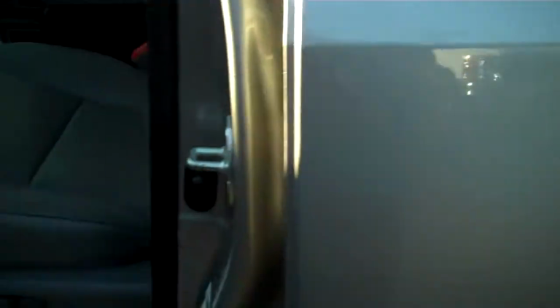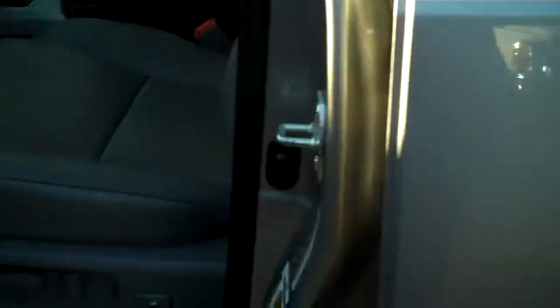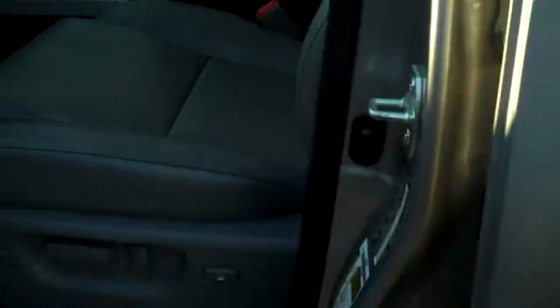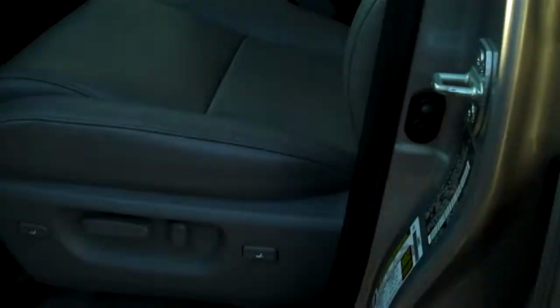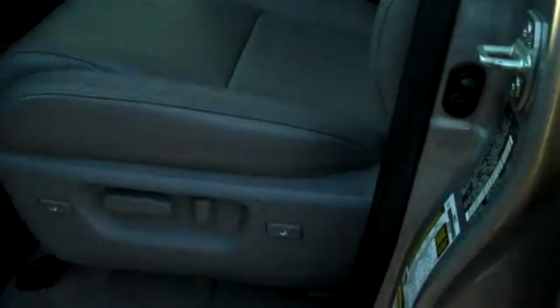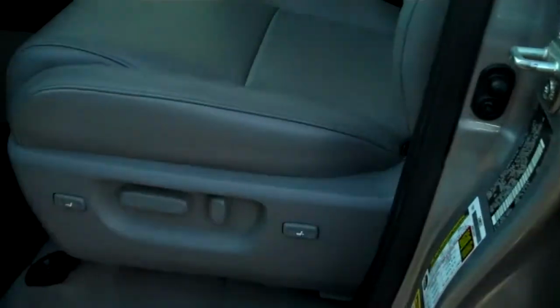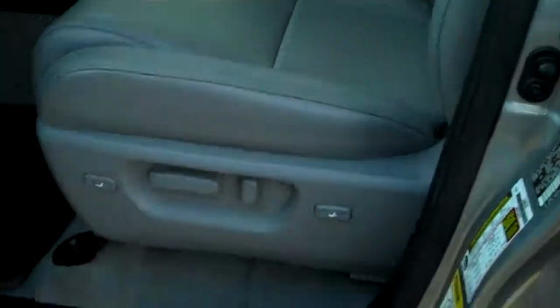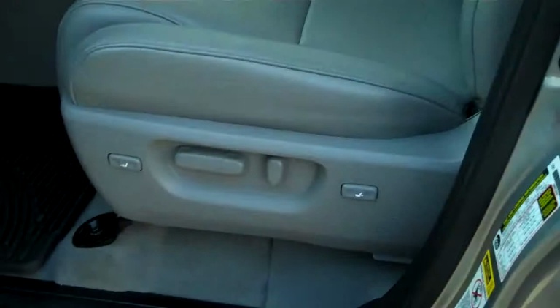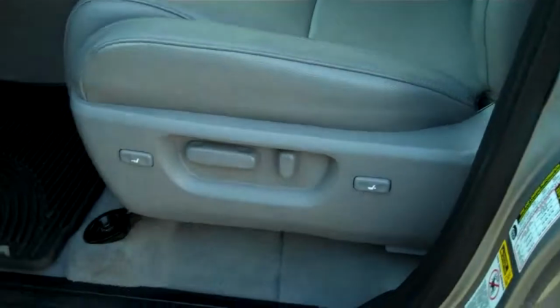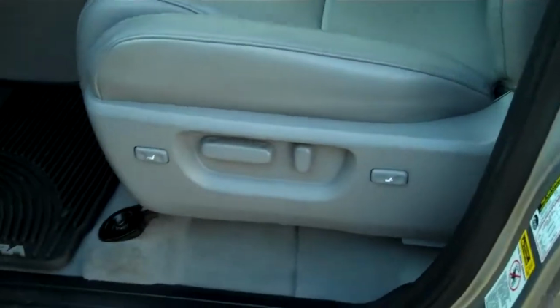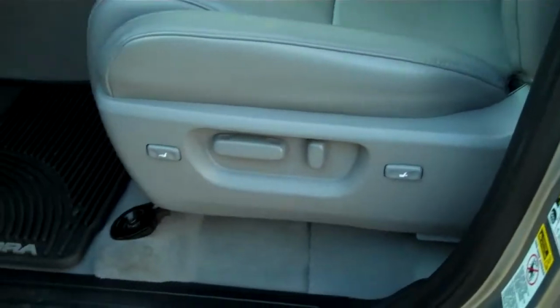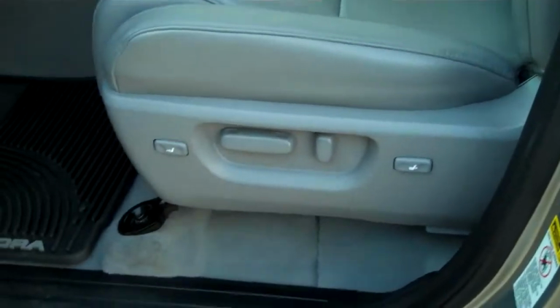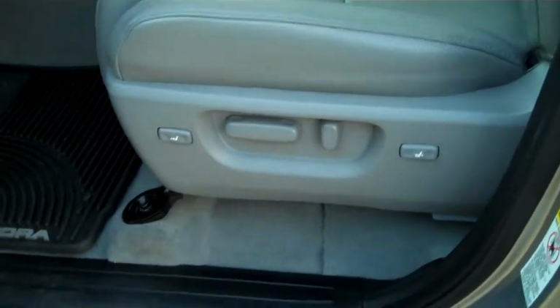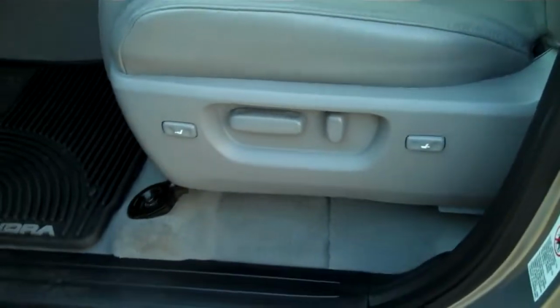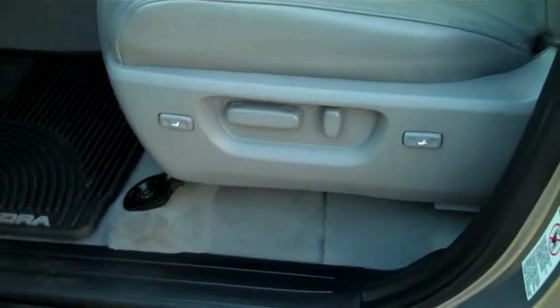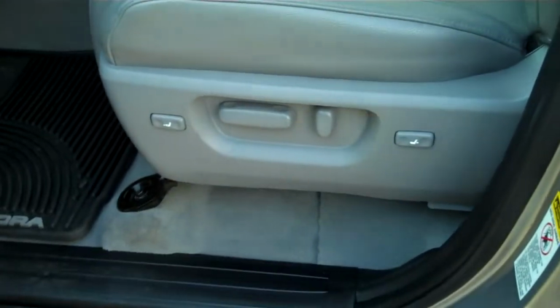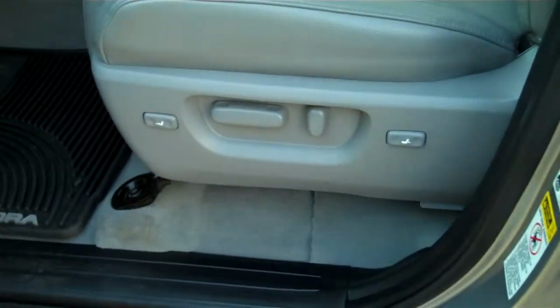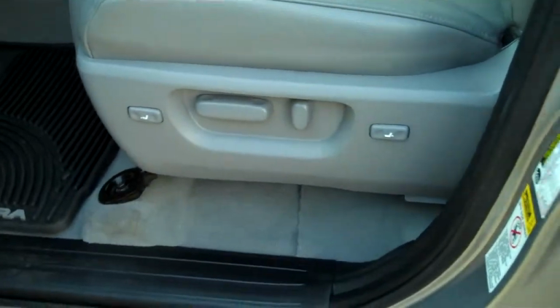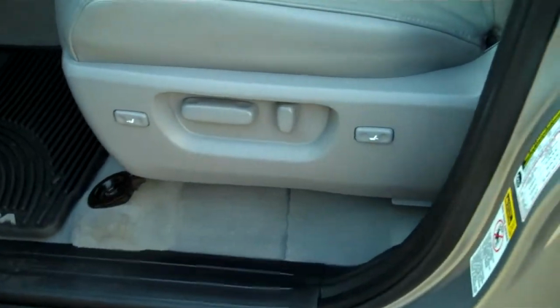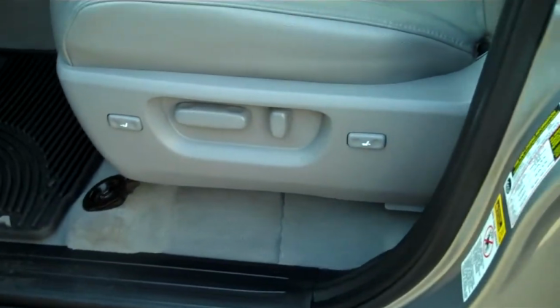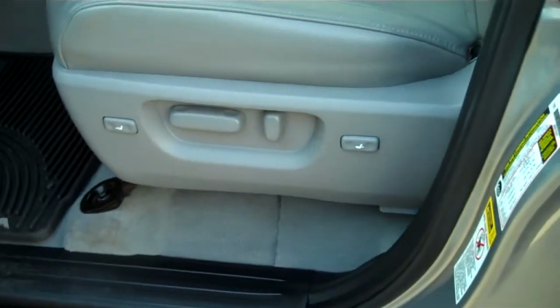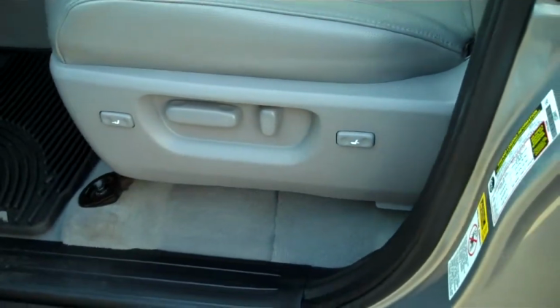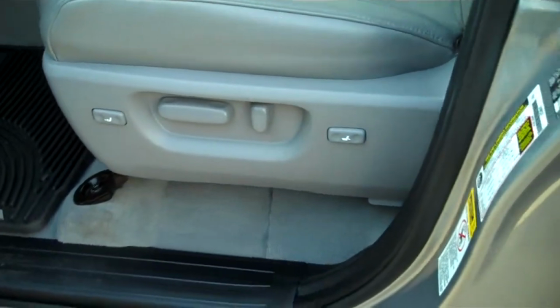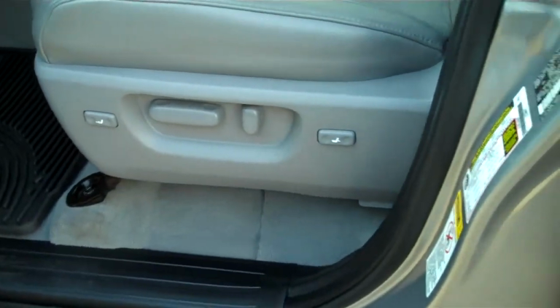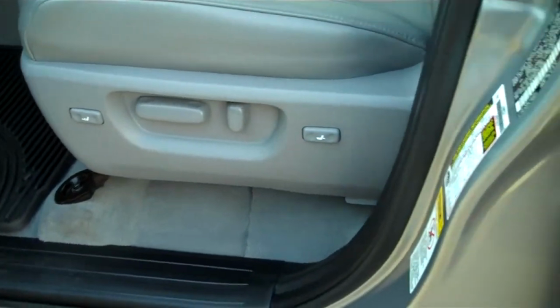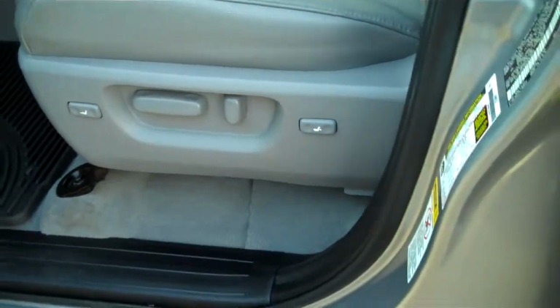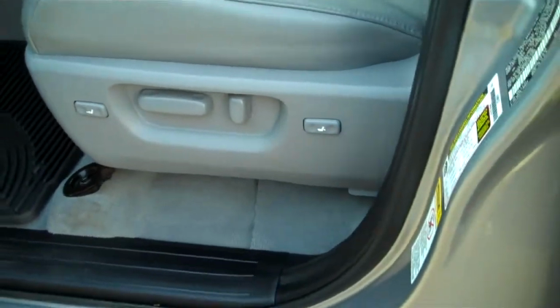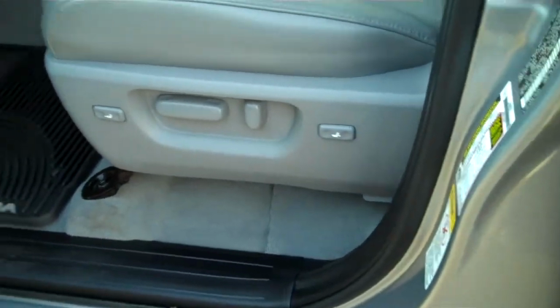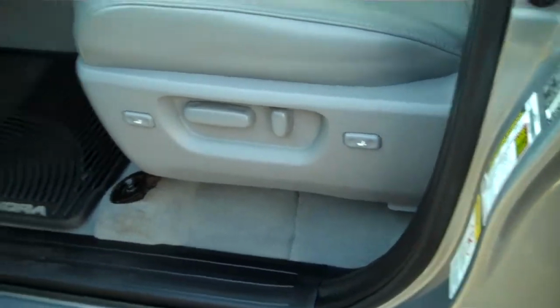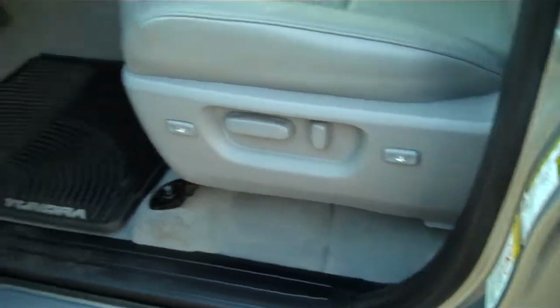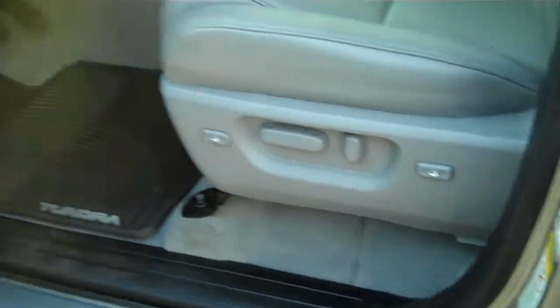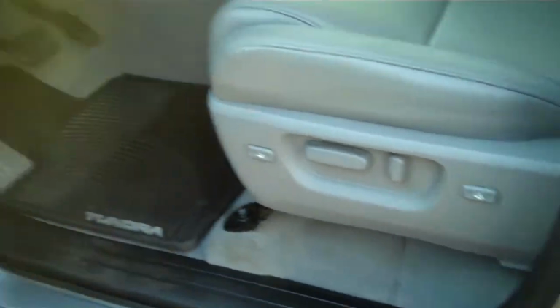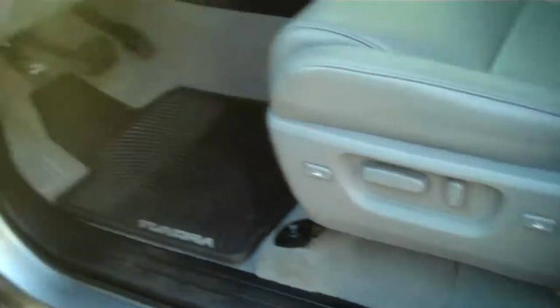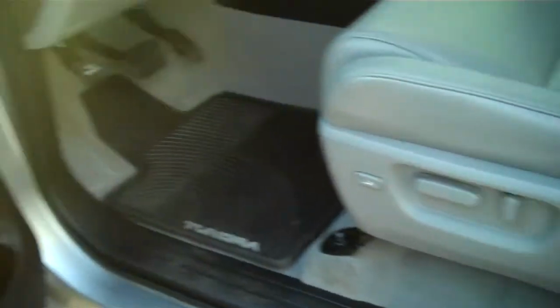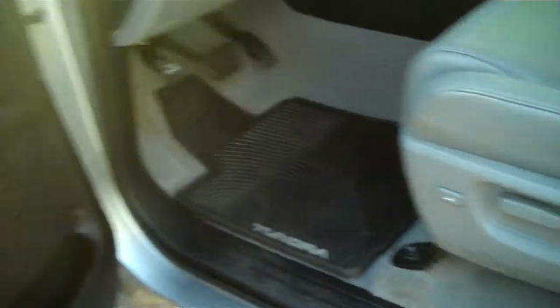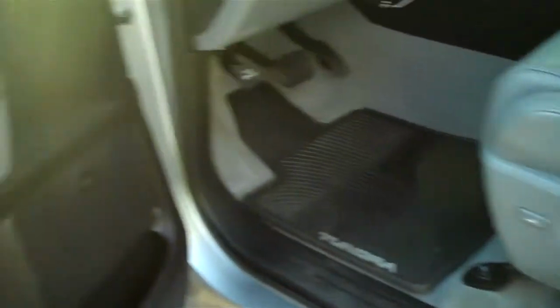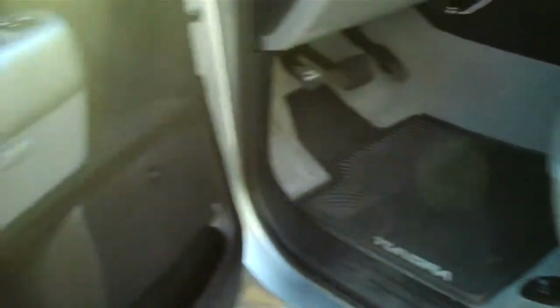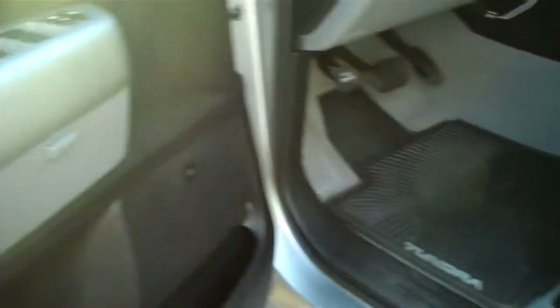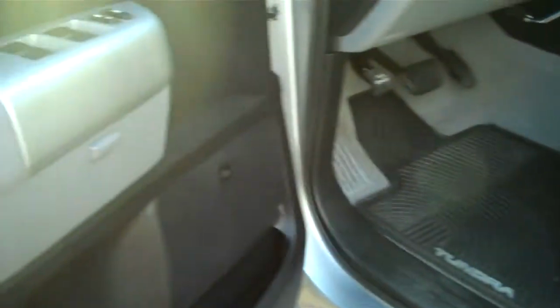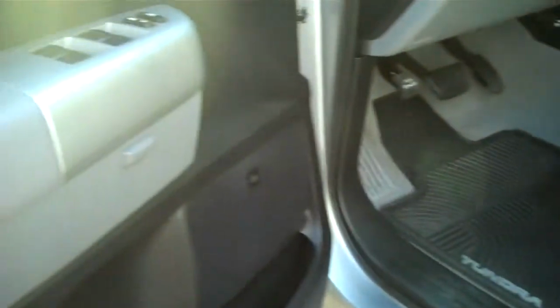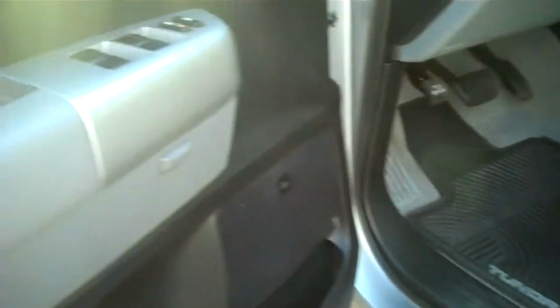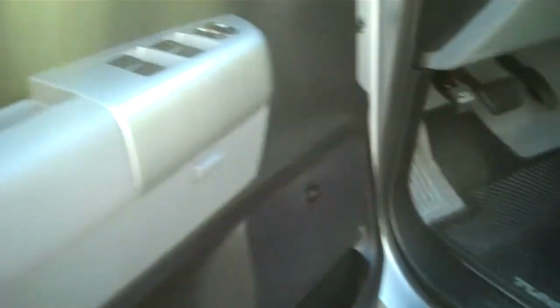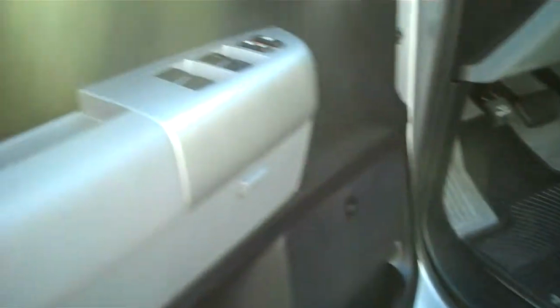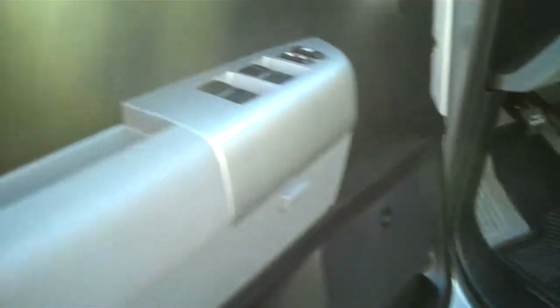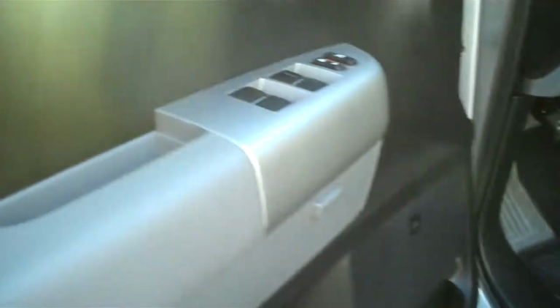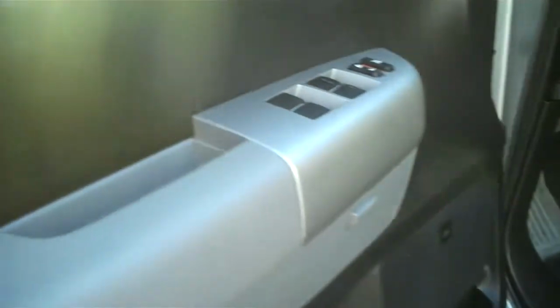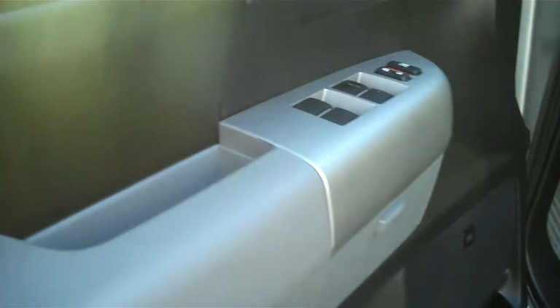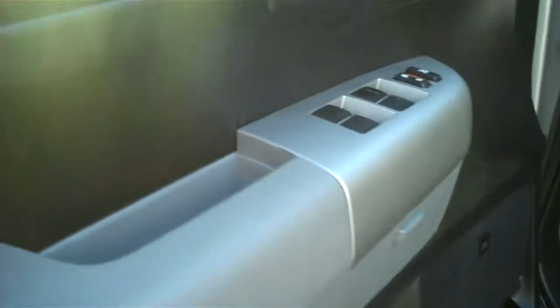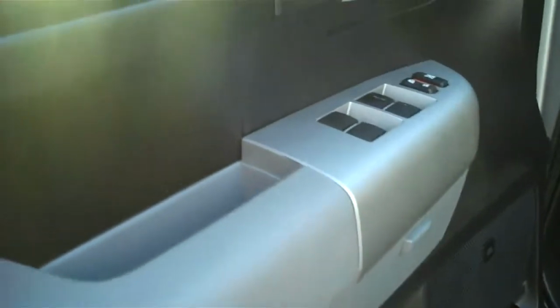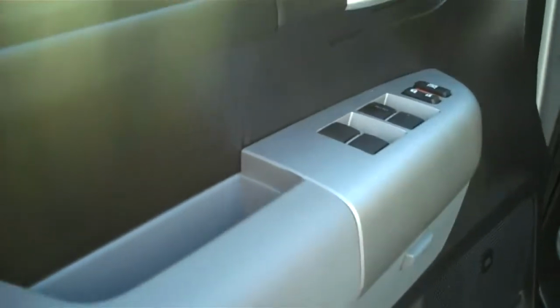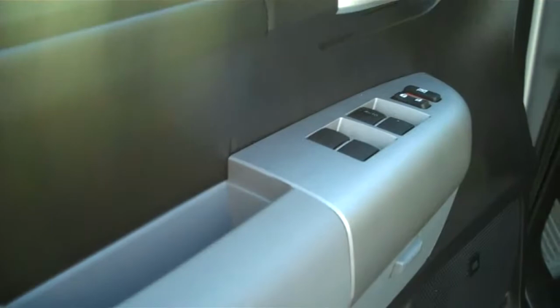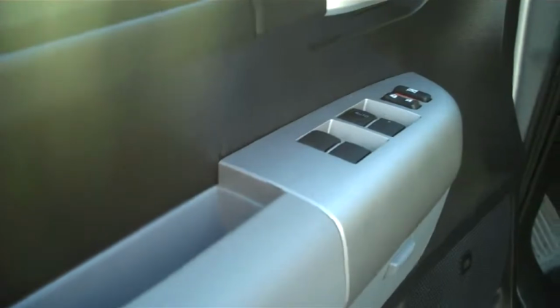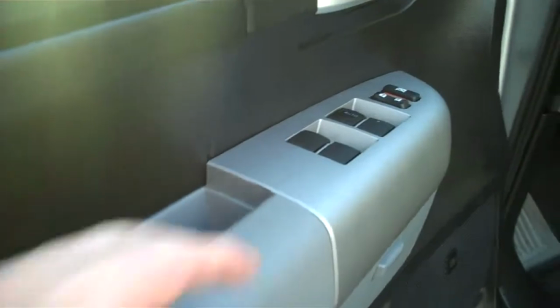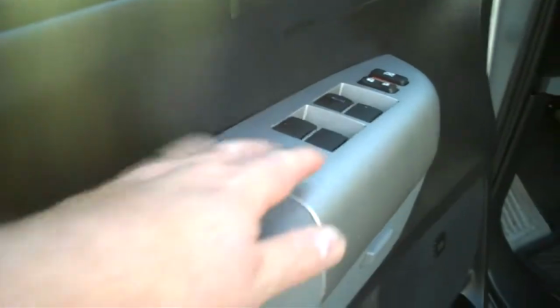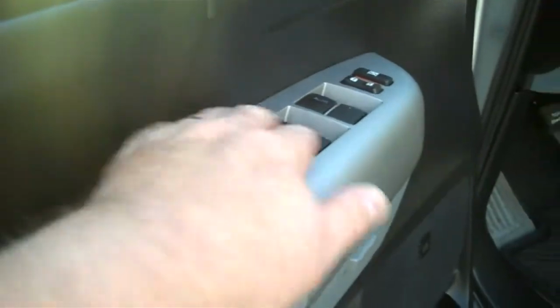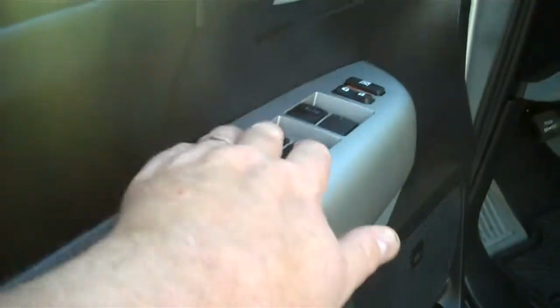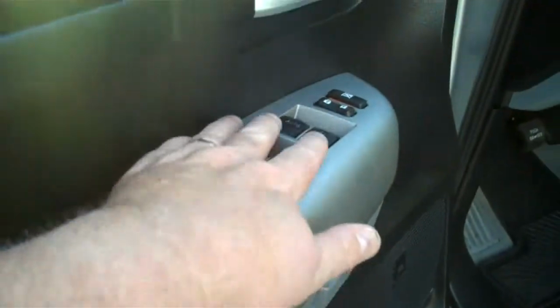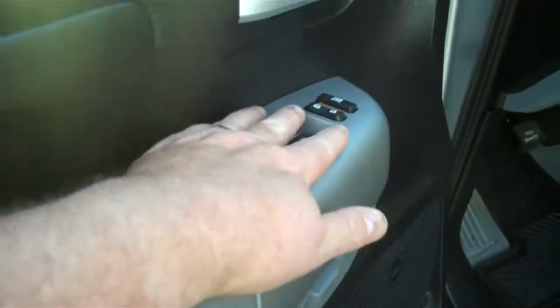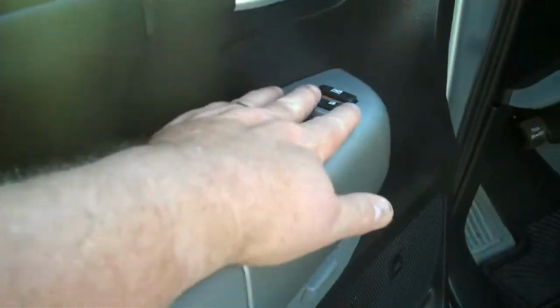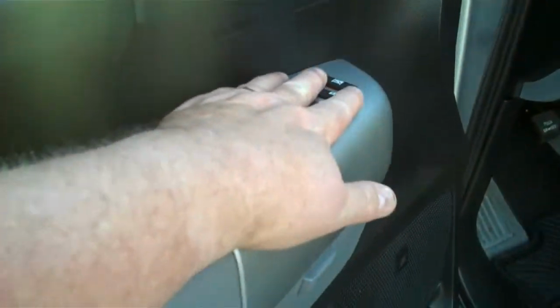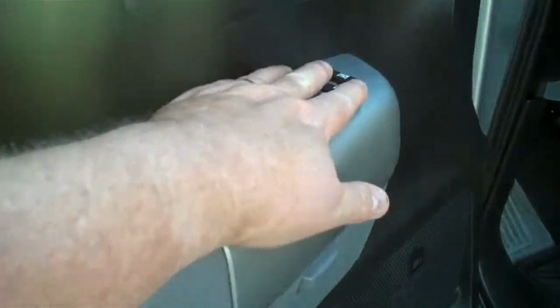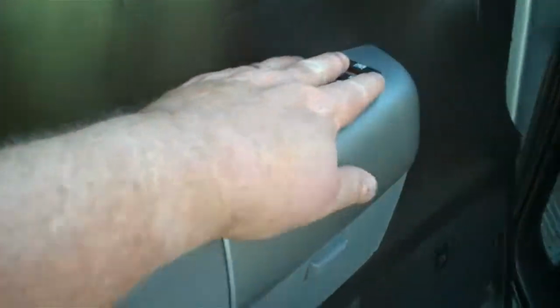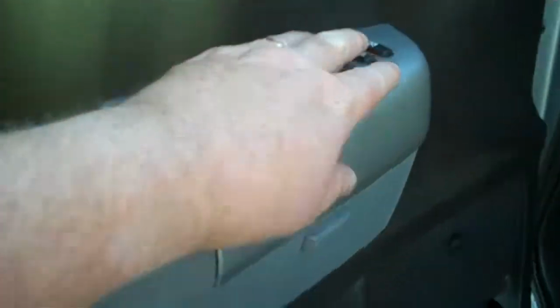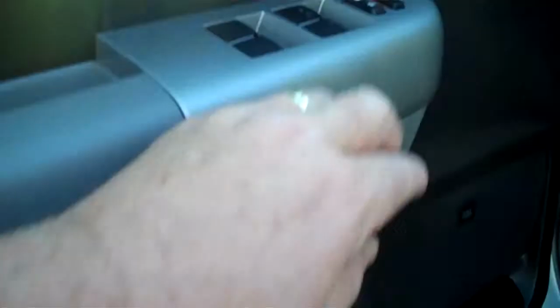Looking inside: power seat, power lumbar, power locks, power windows.